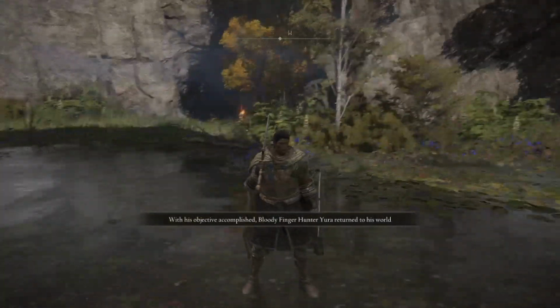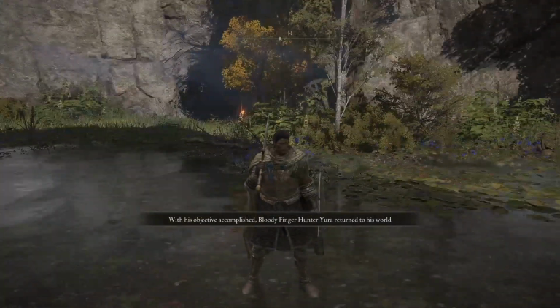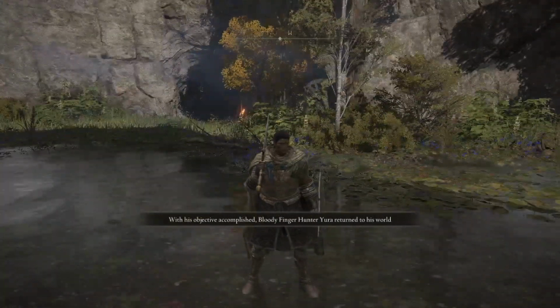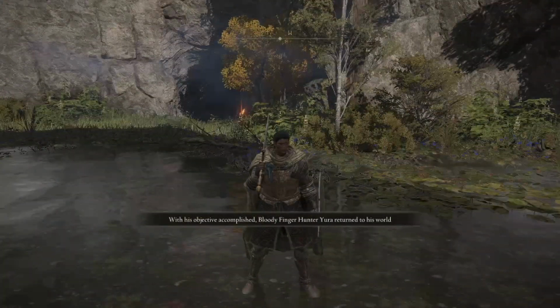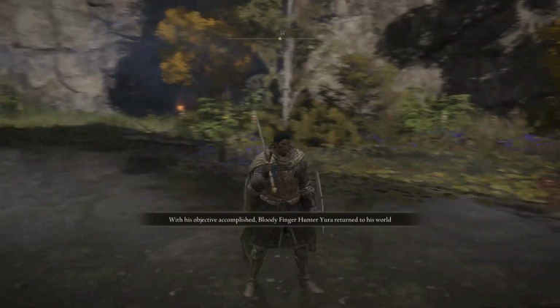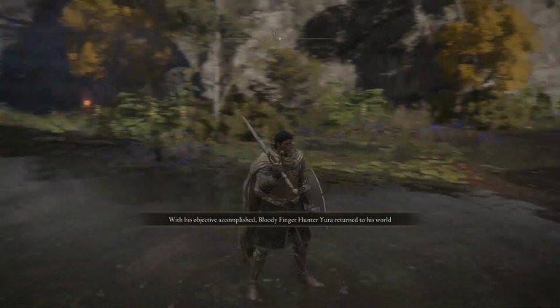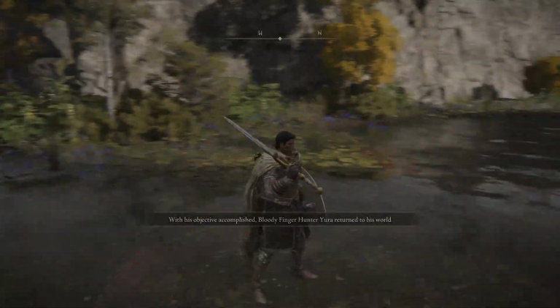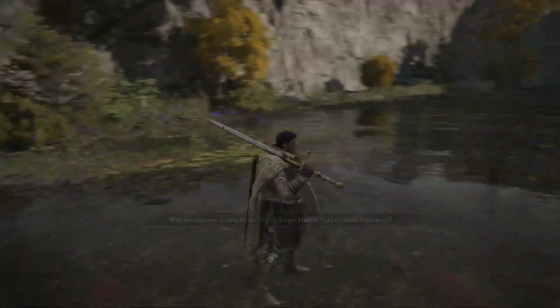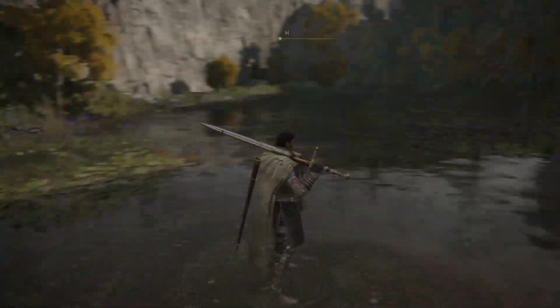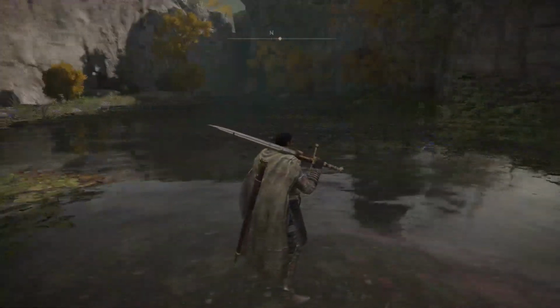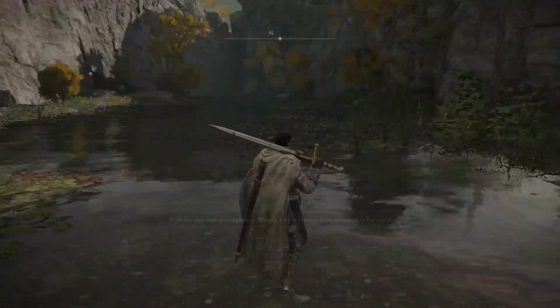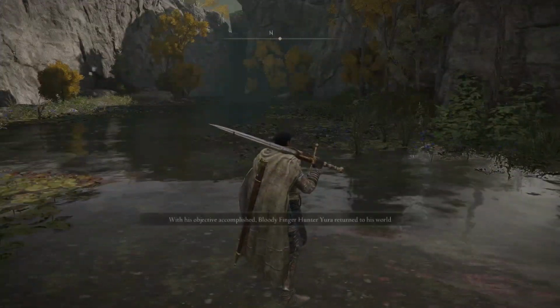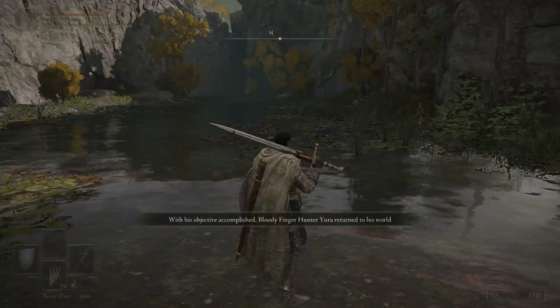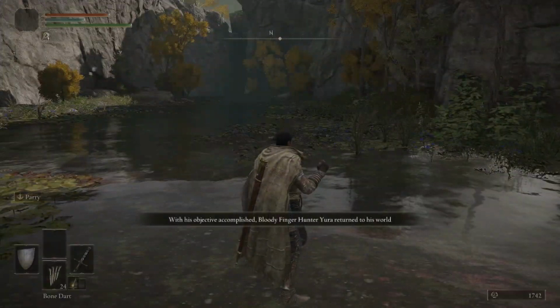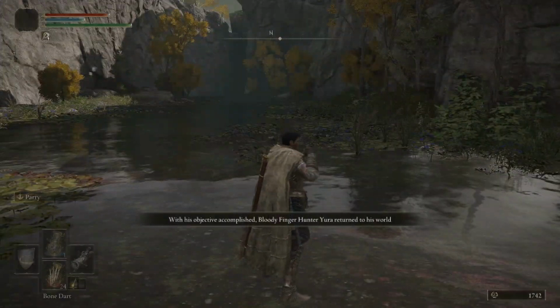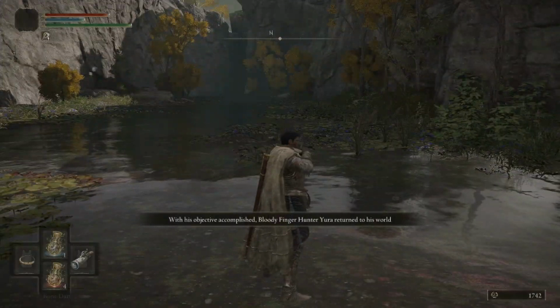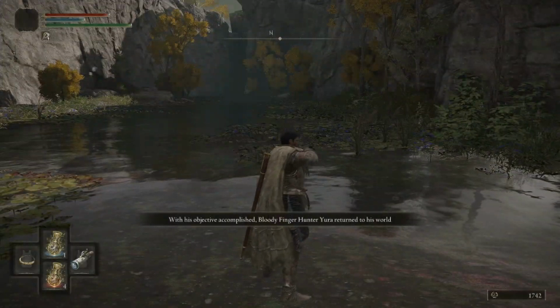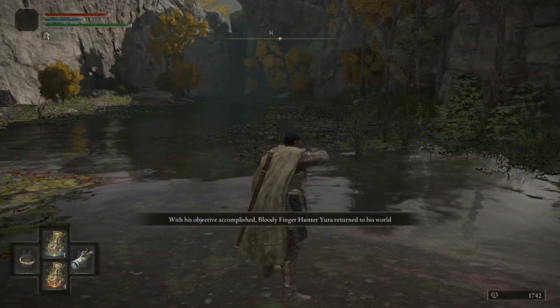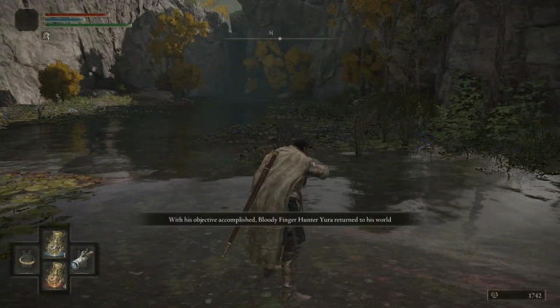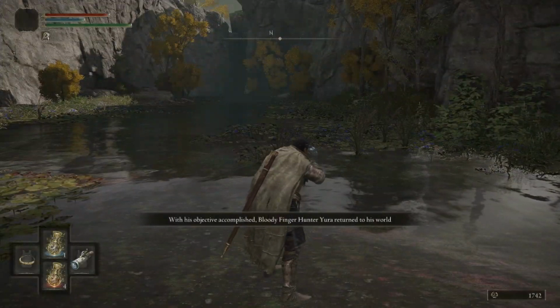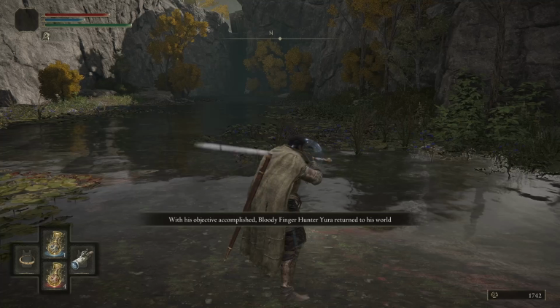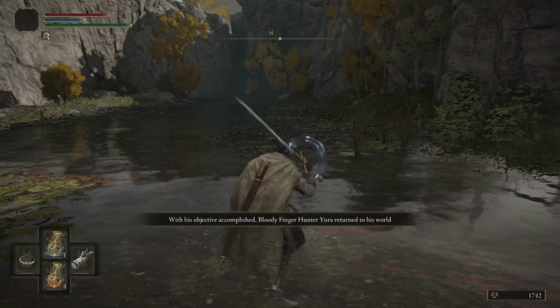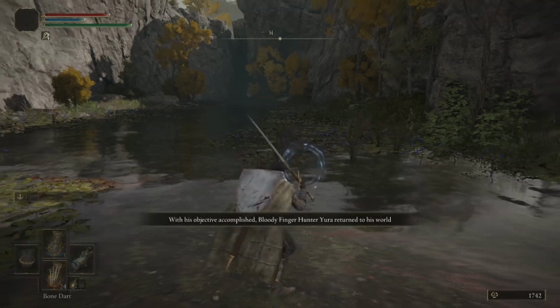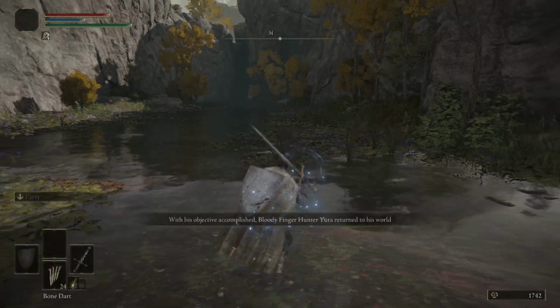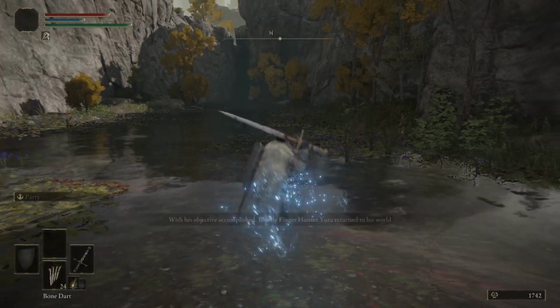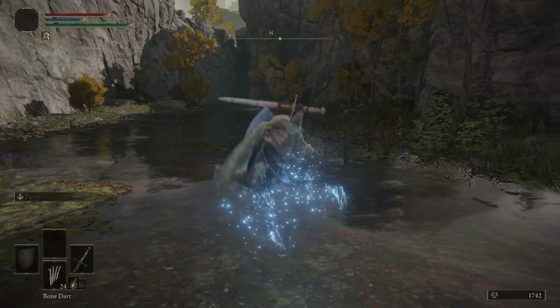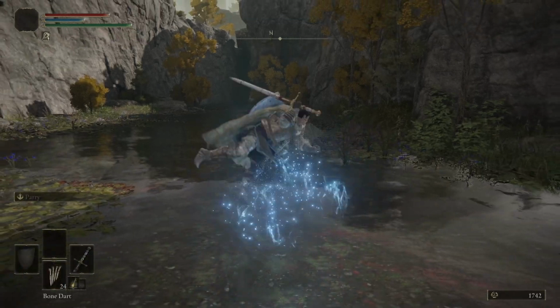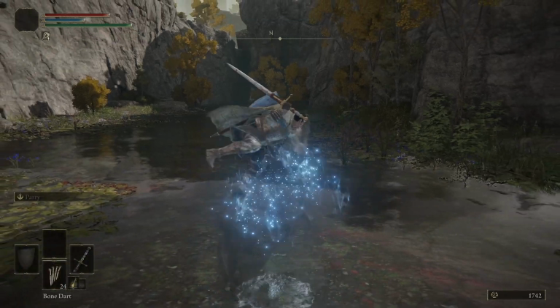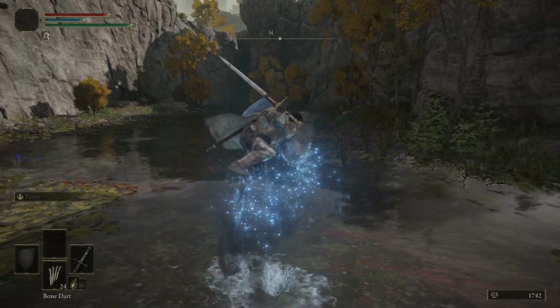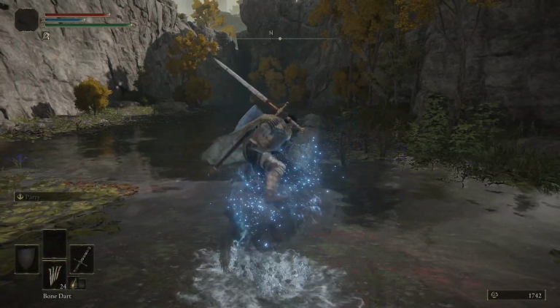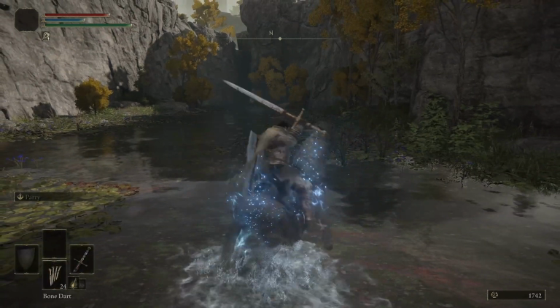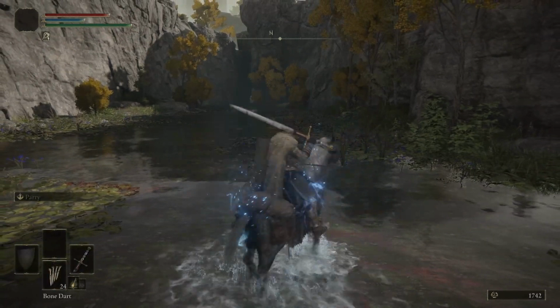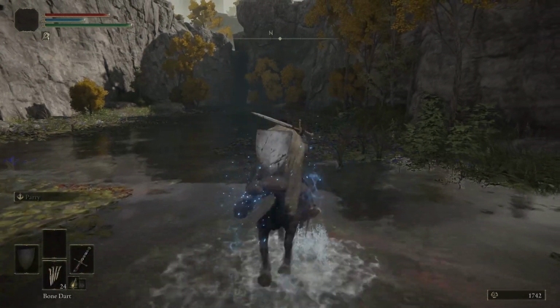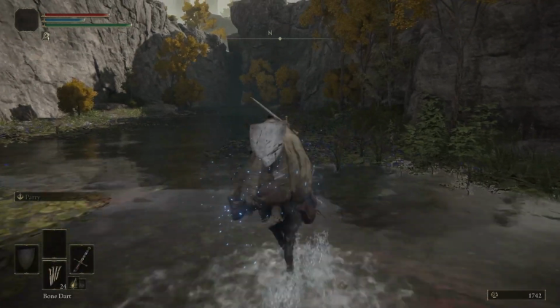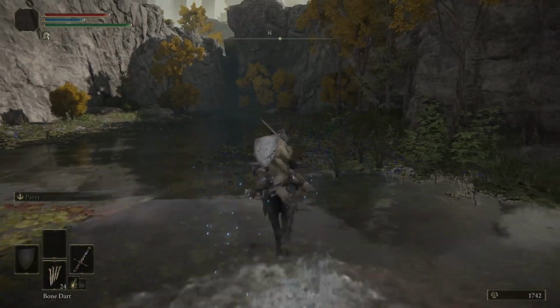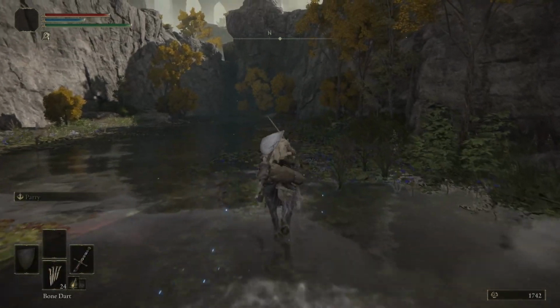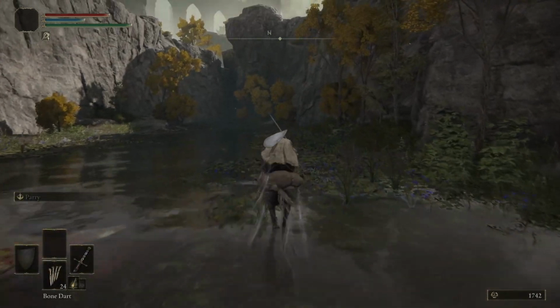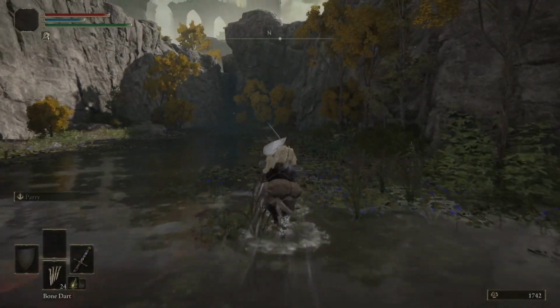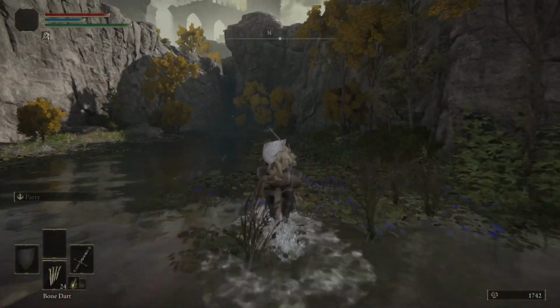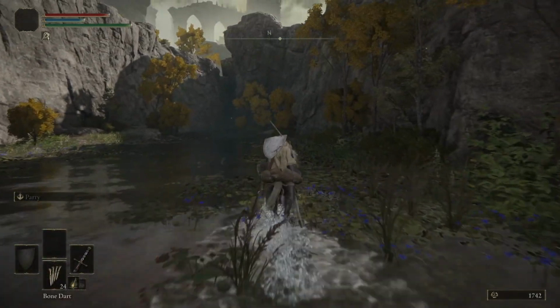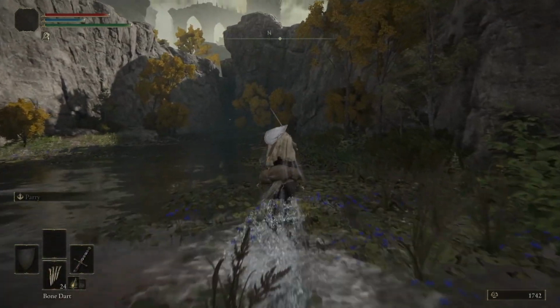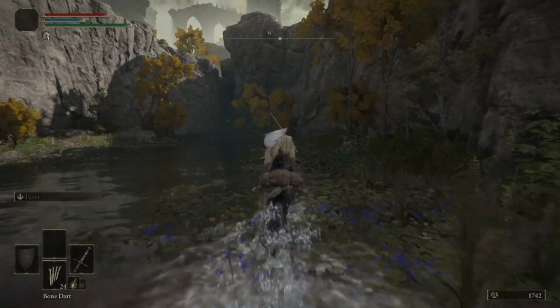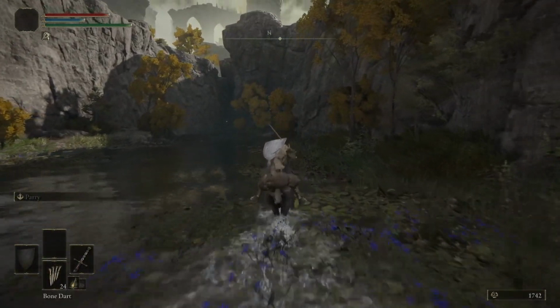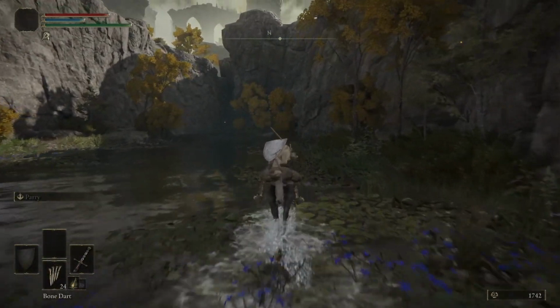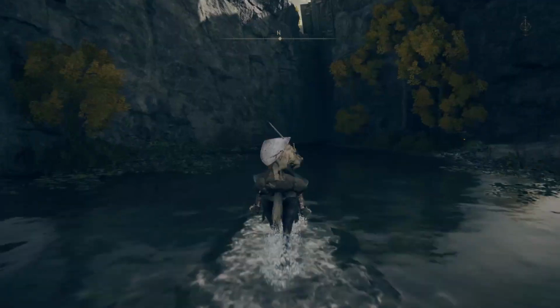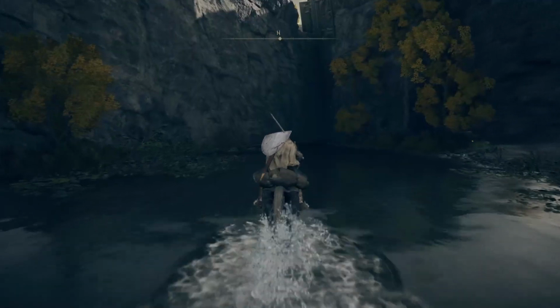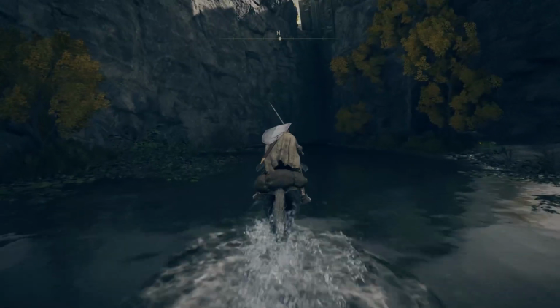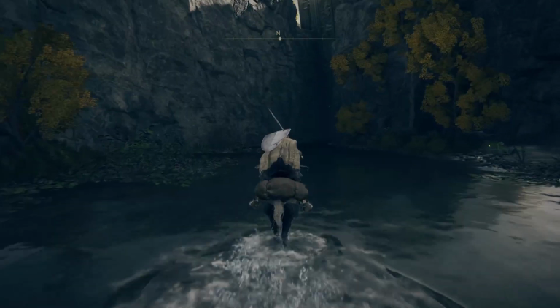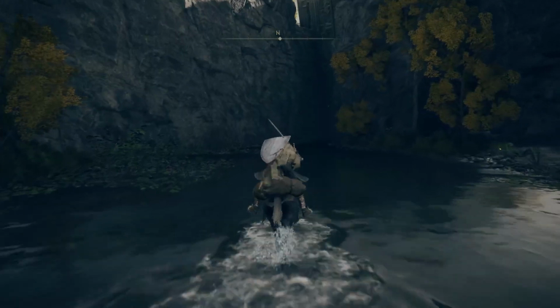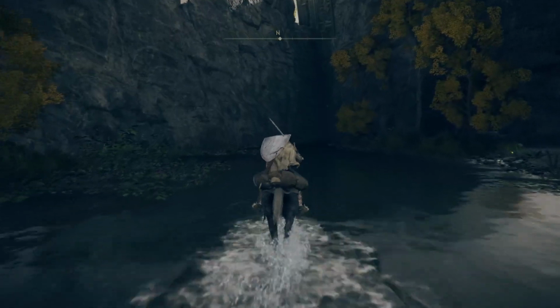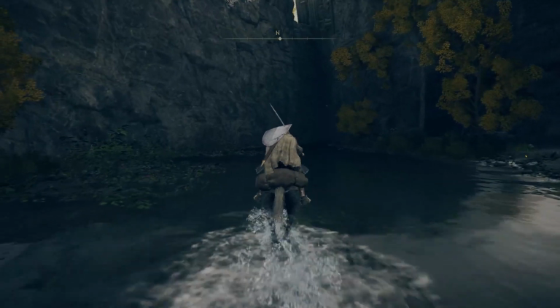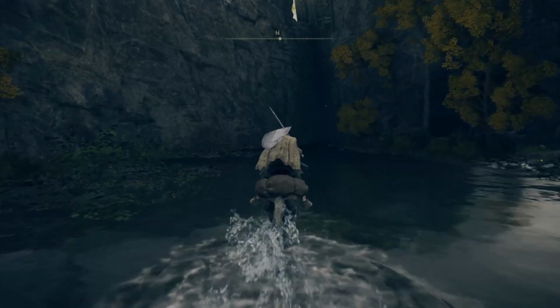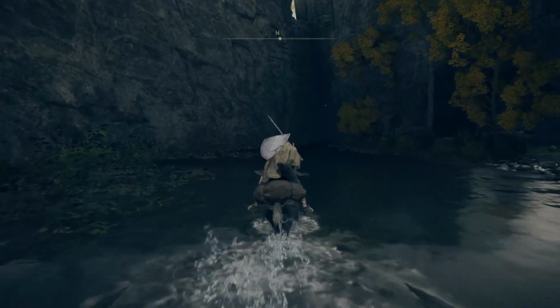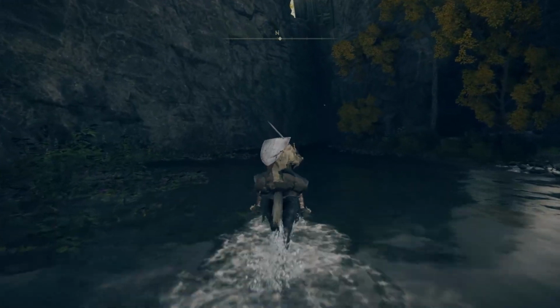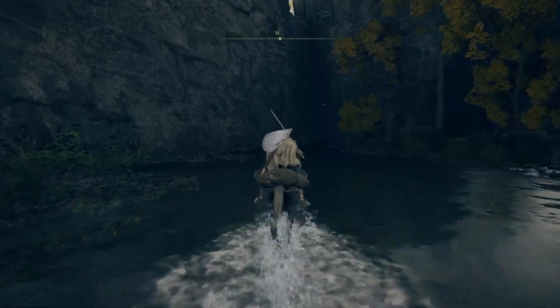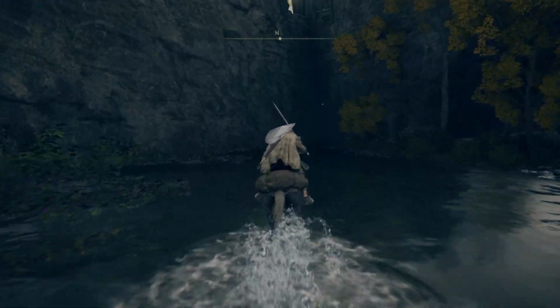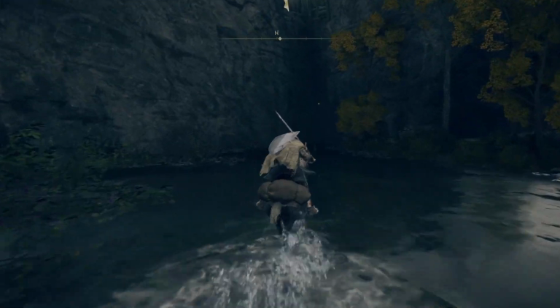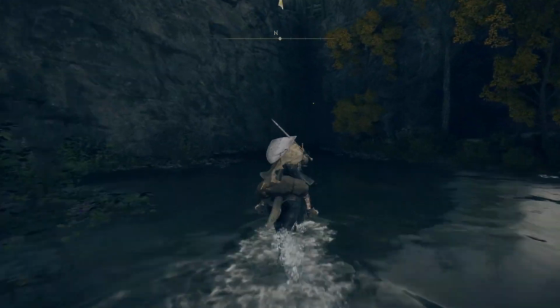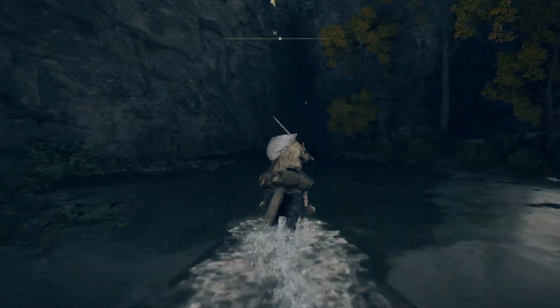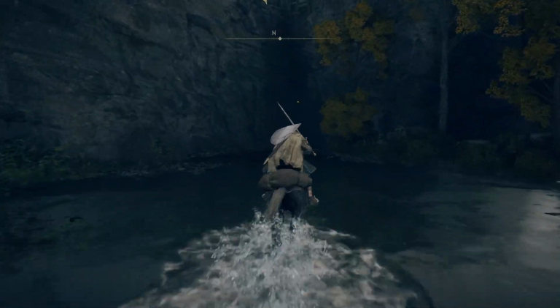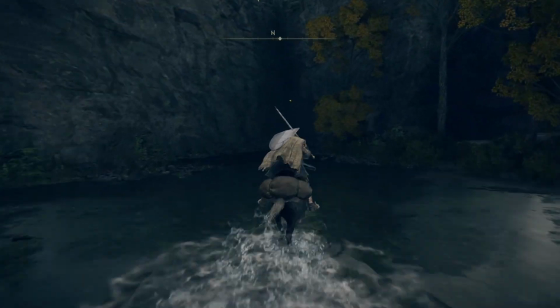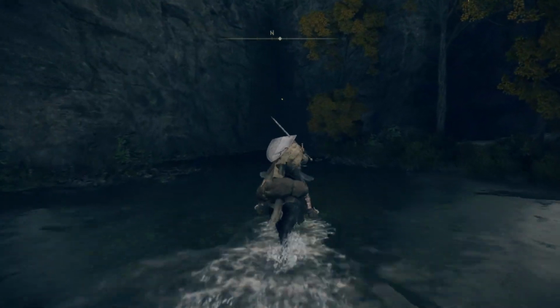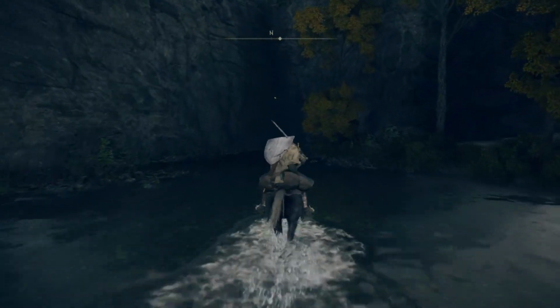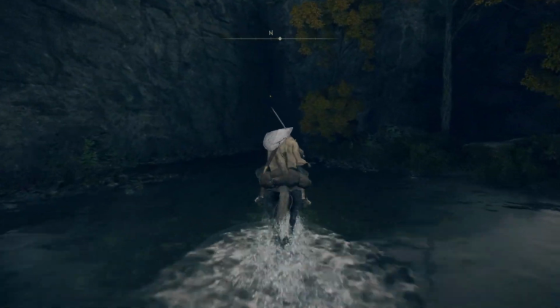Yura returns to his world, but if you want to meet him or speak to him further, simply ride Torrent north and under the ruins covering the canyon to find him.